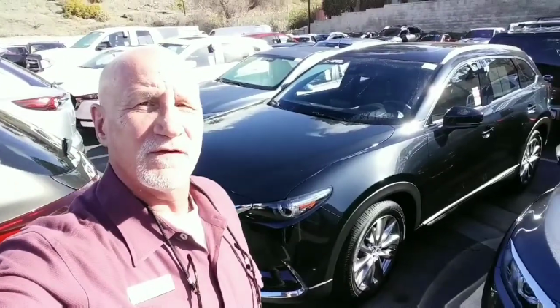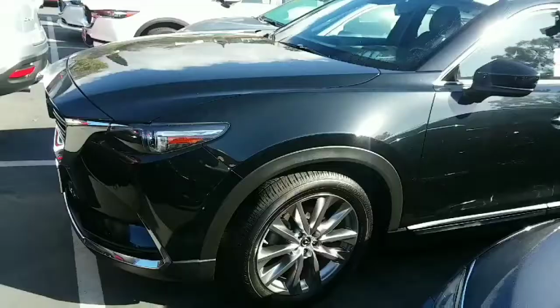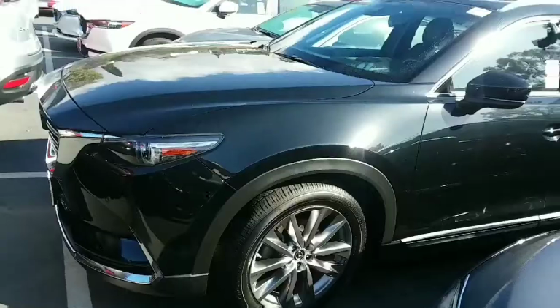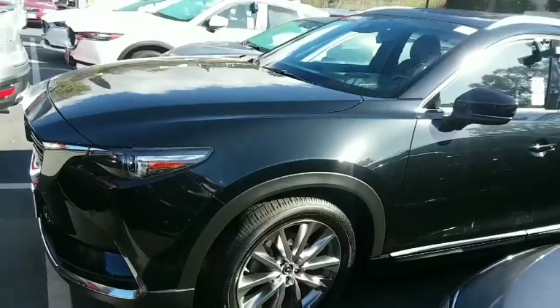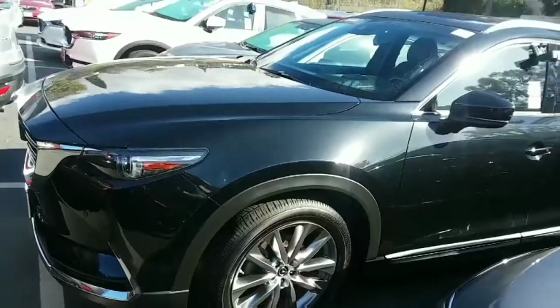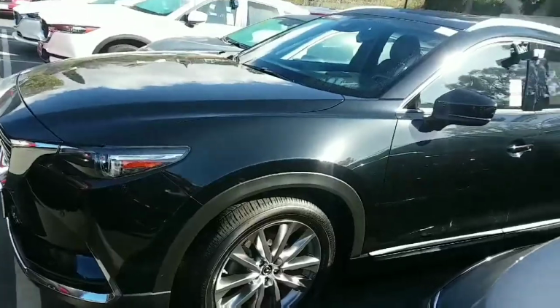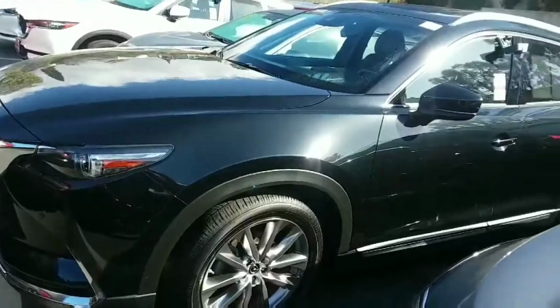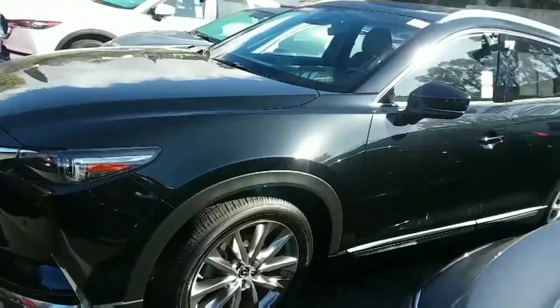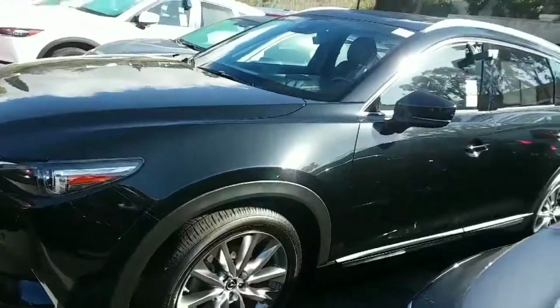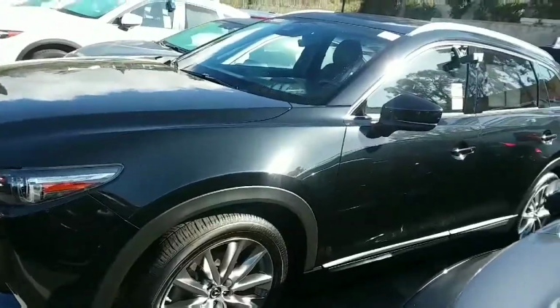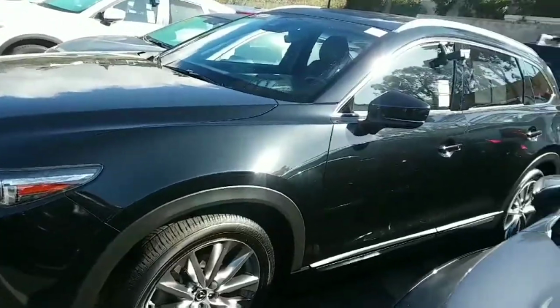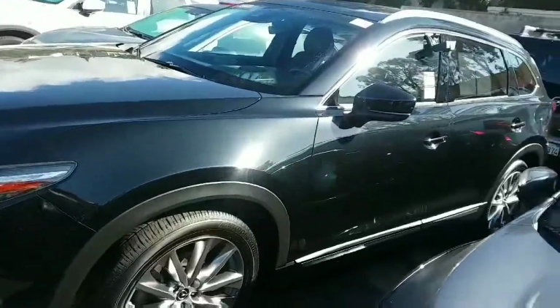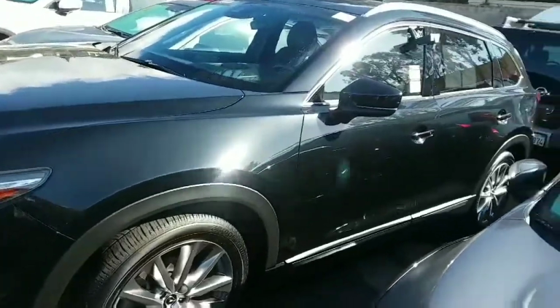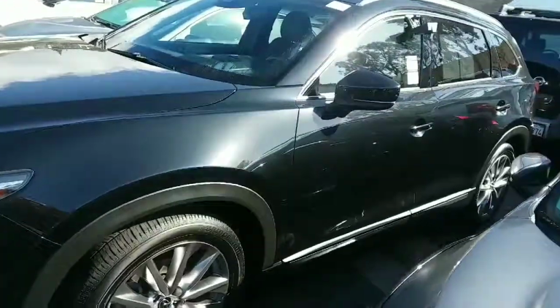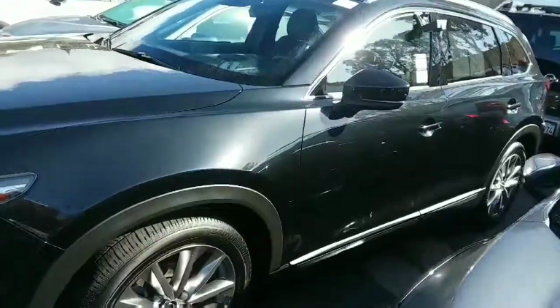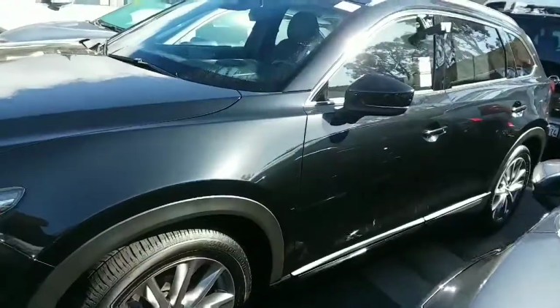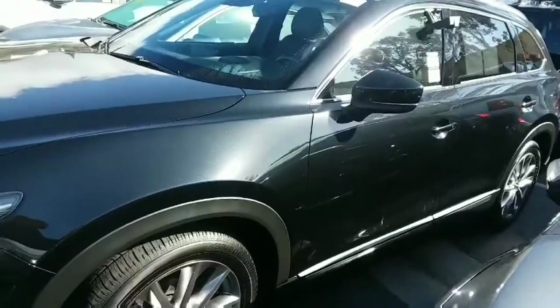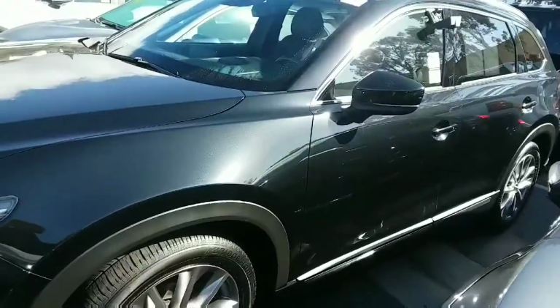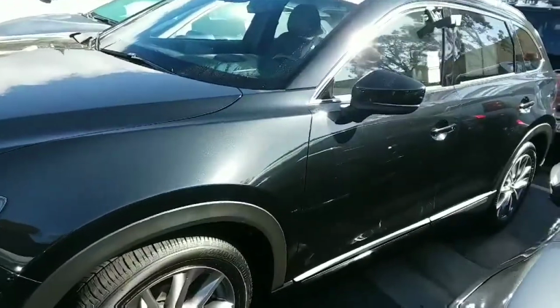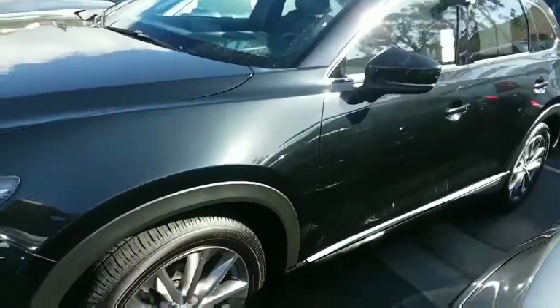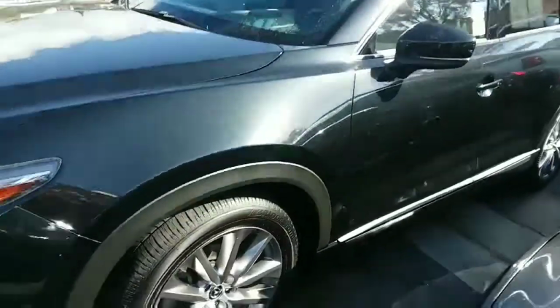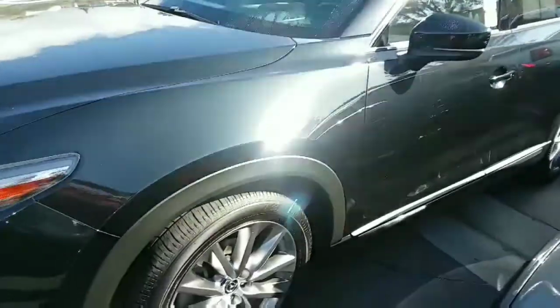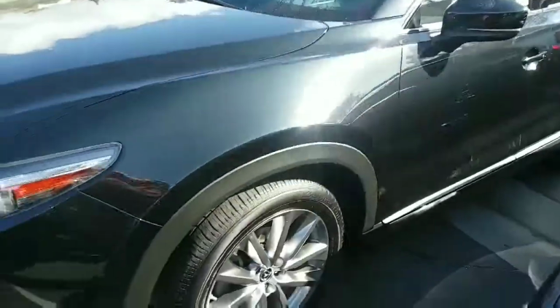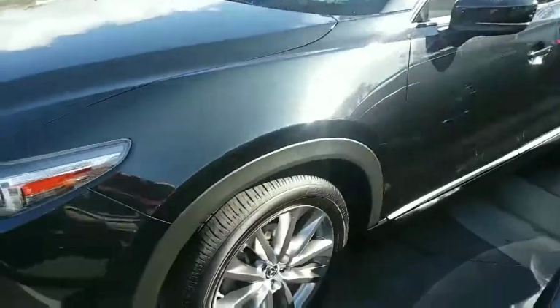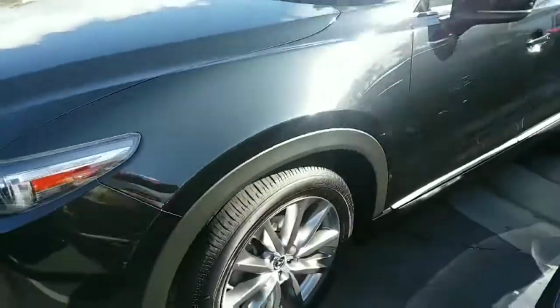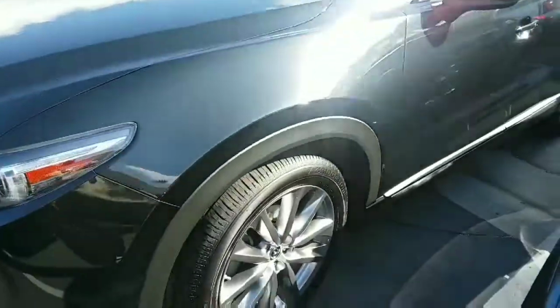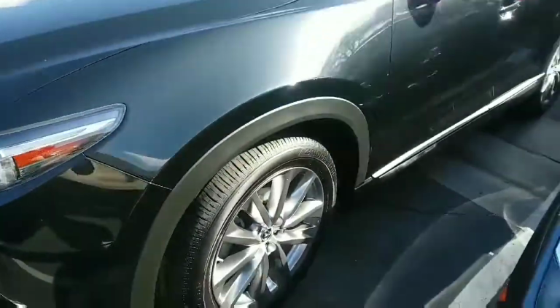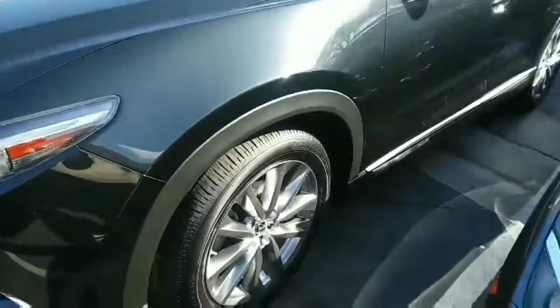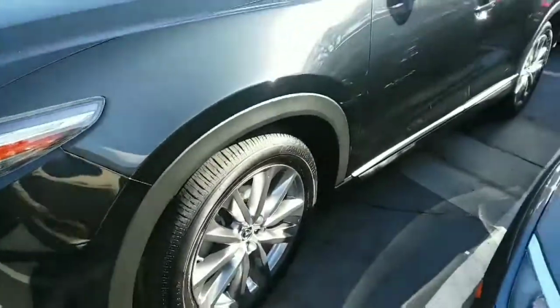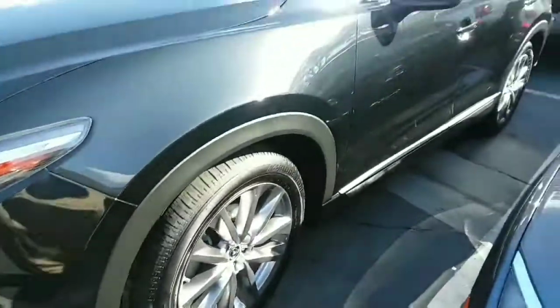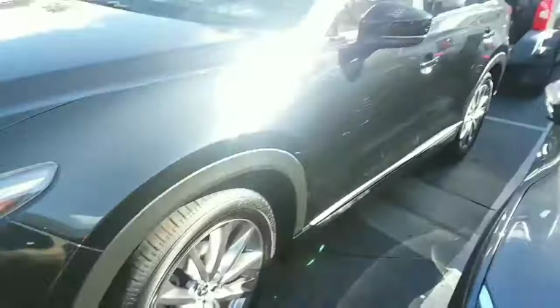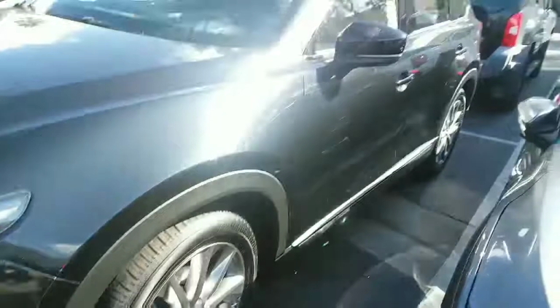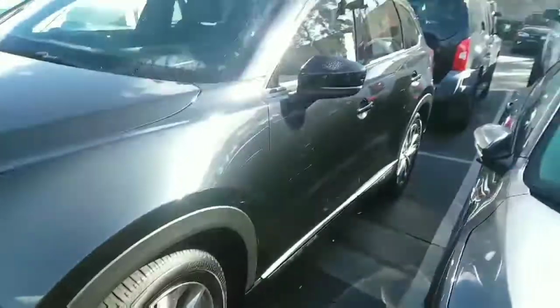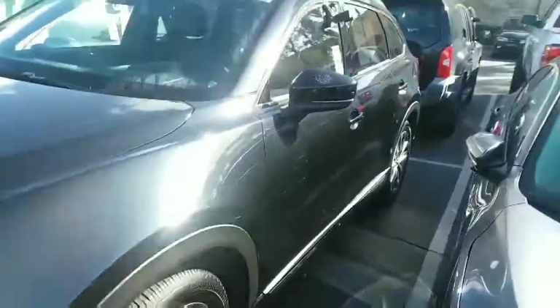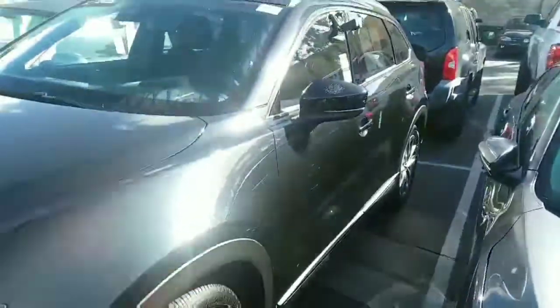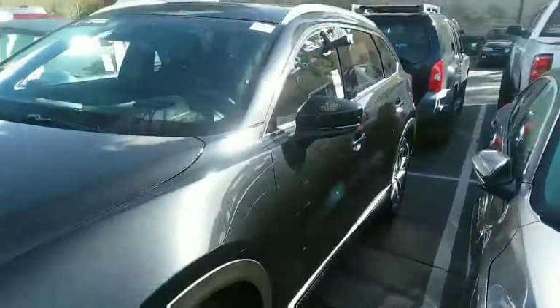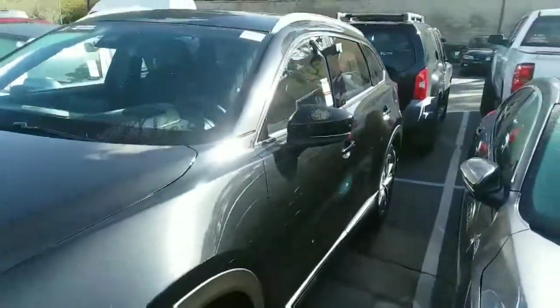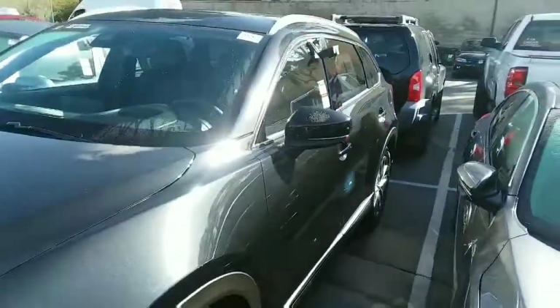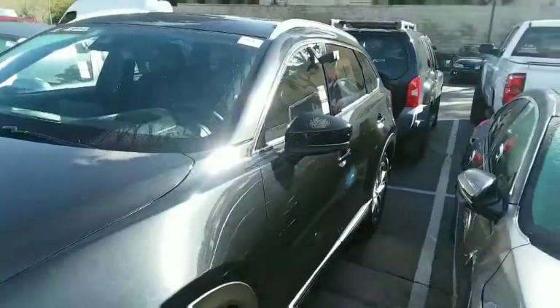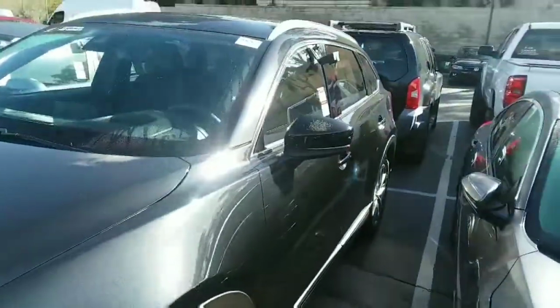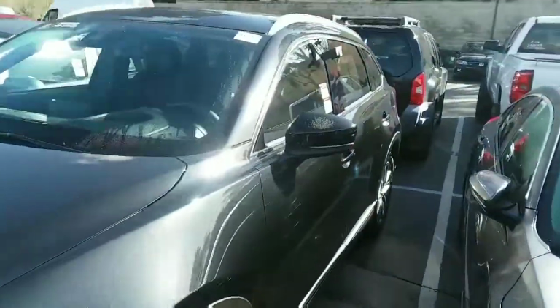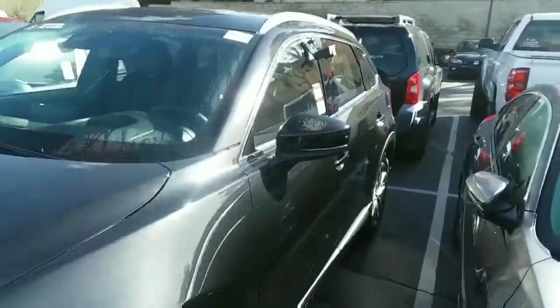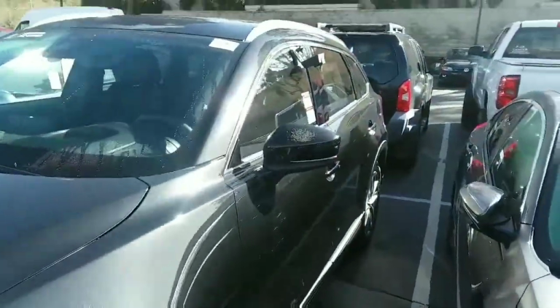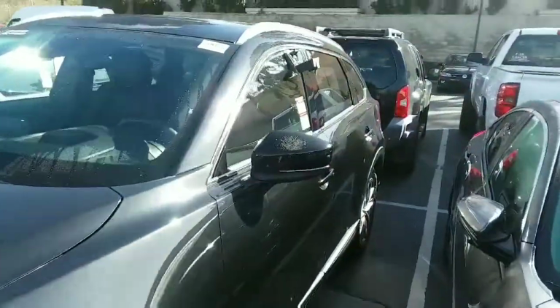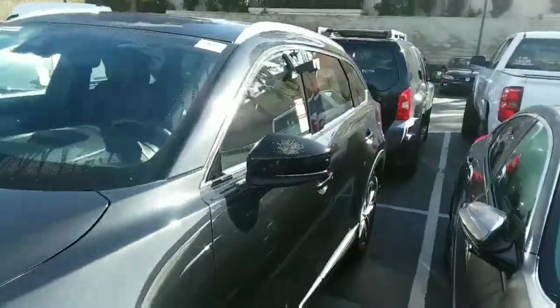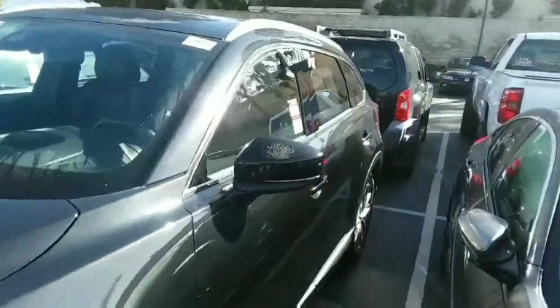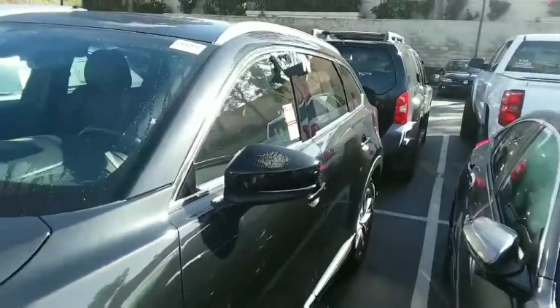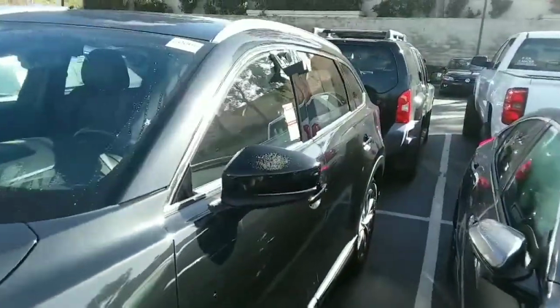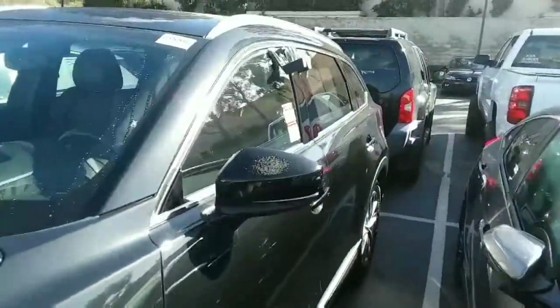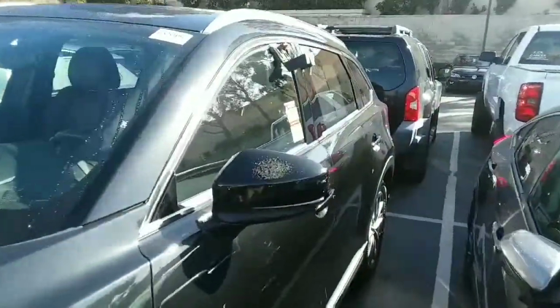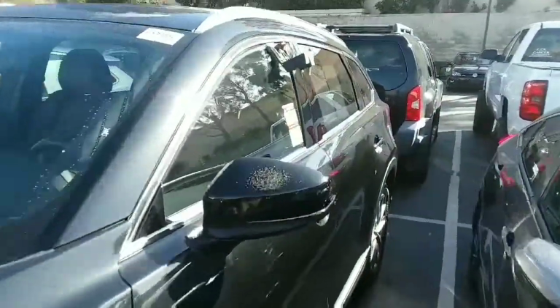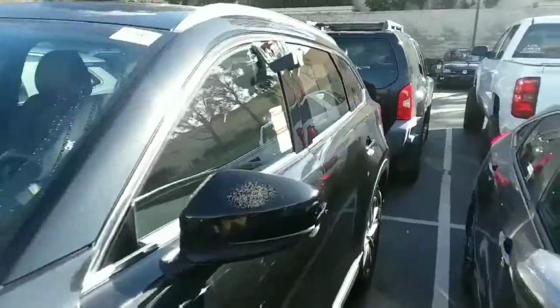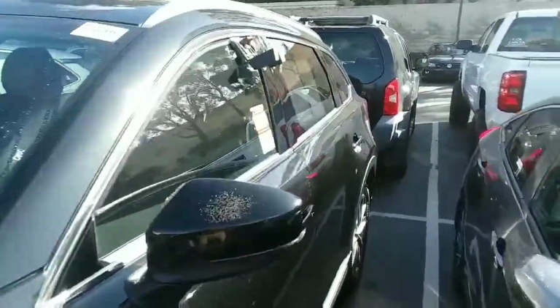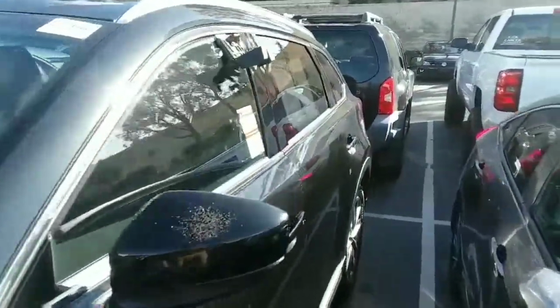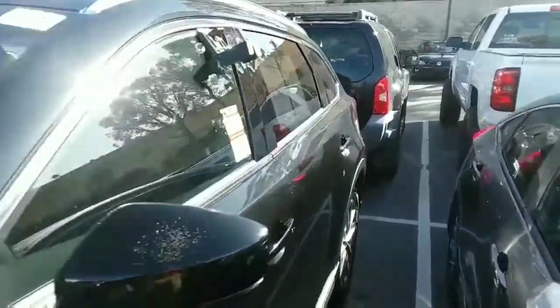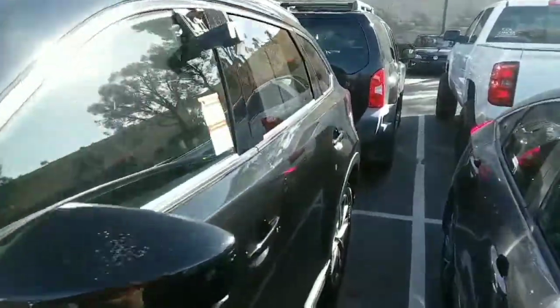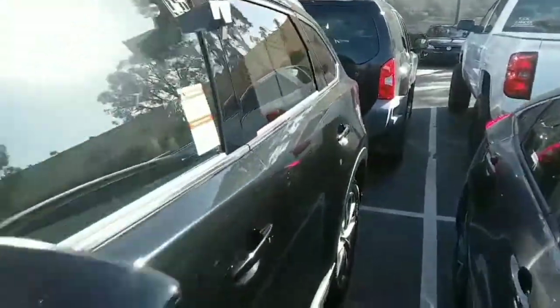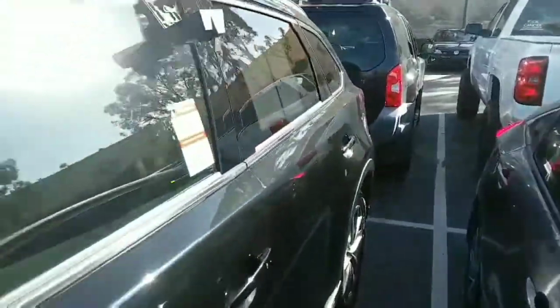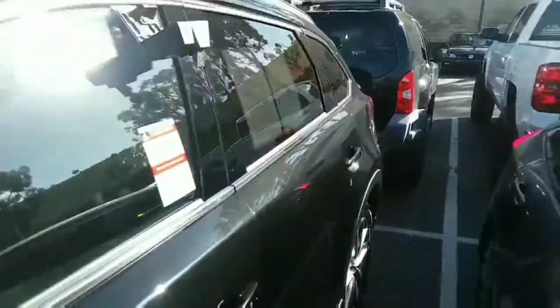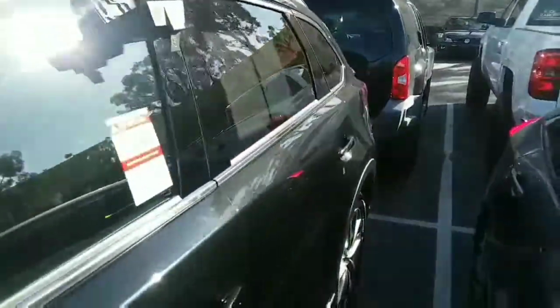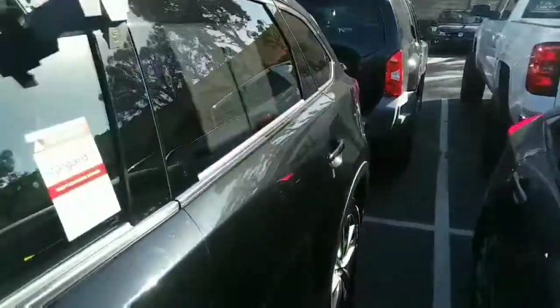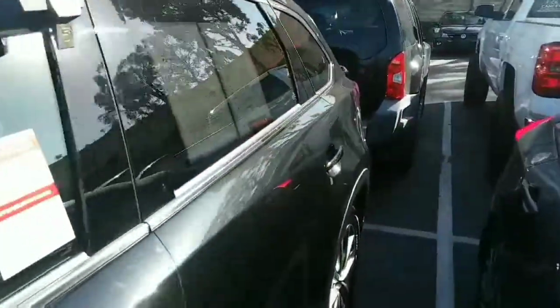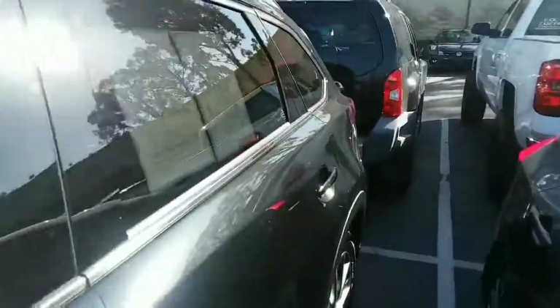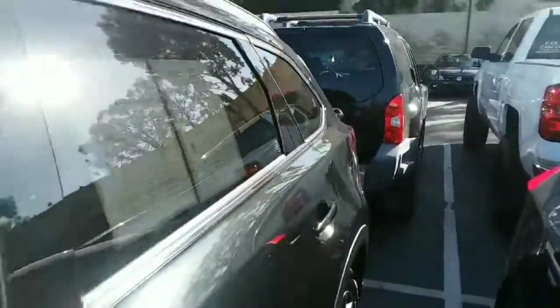This is Jet Black with the 20-inch alloy wheels. Beautiful shape, low mileage.